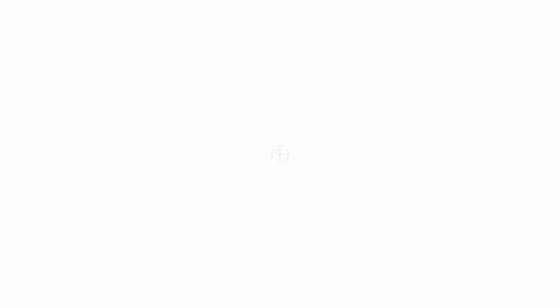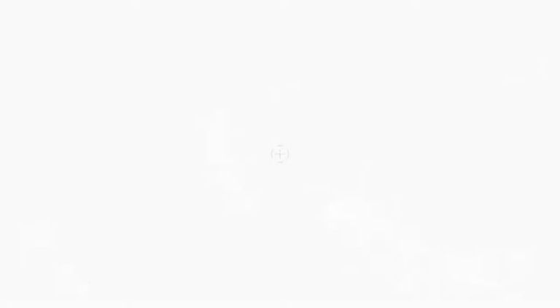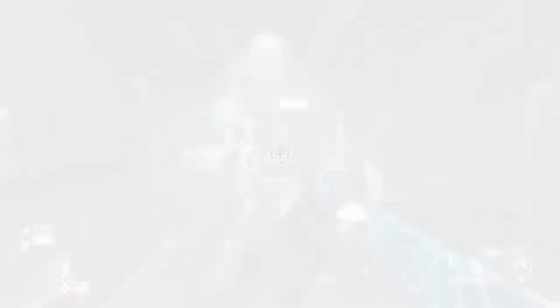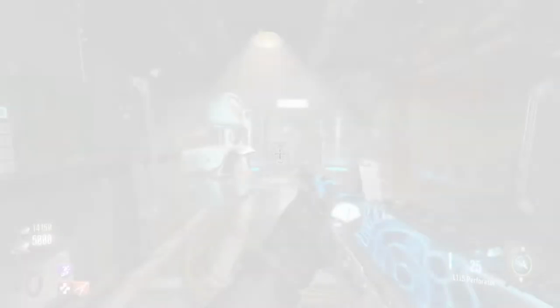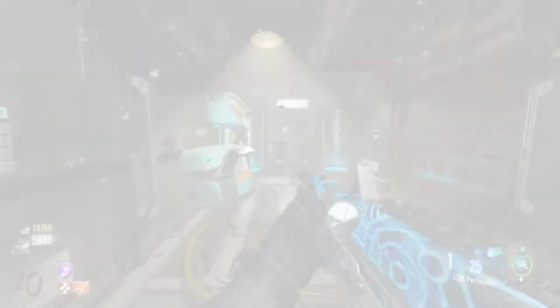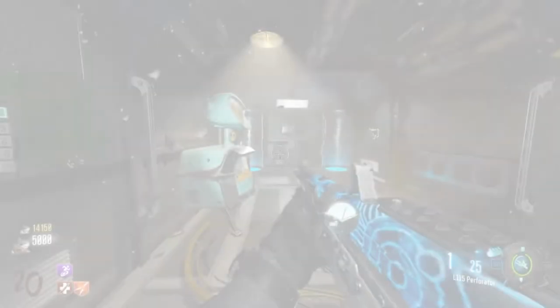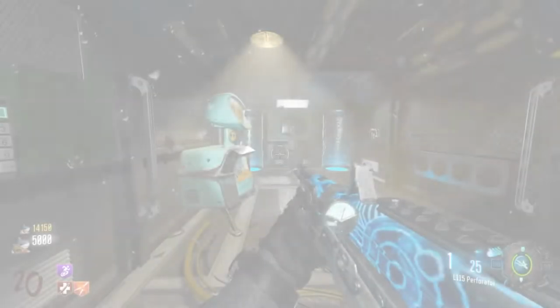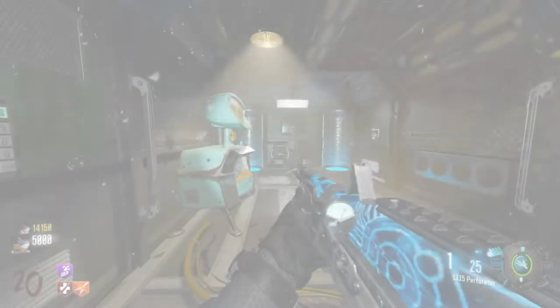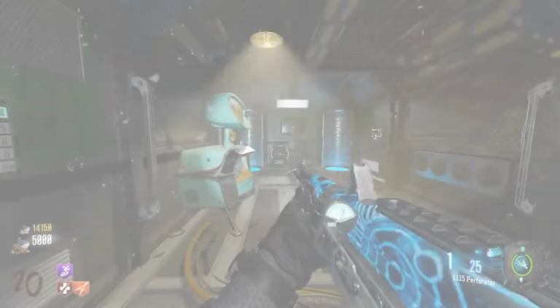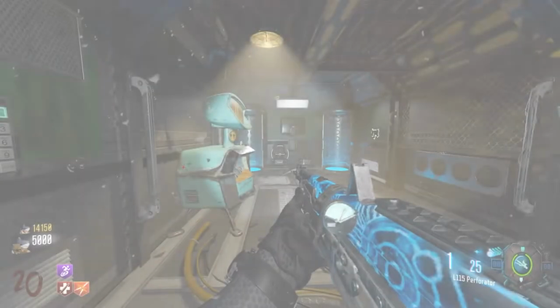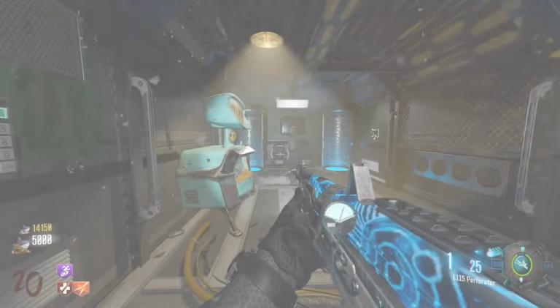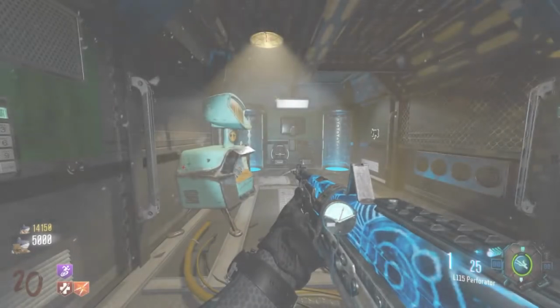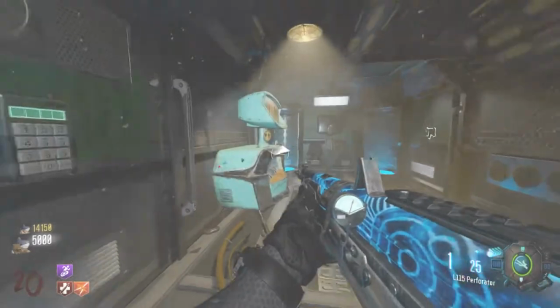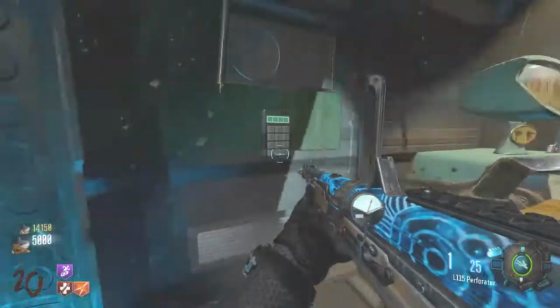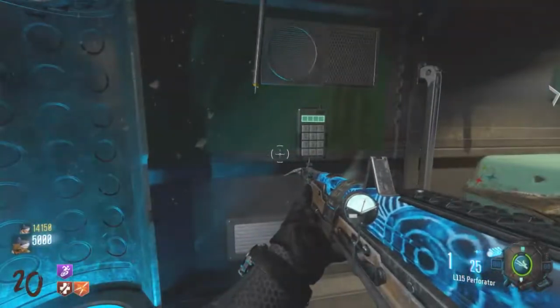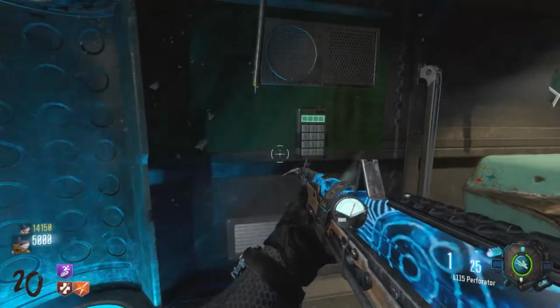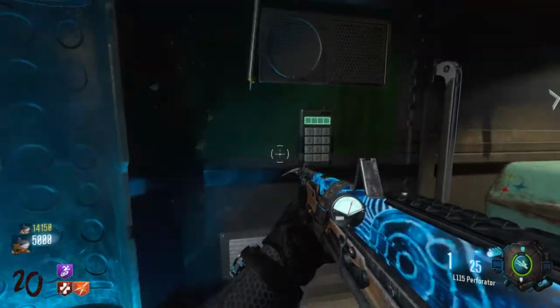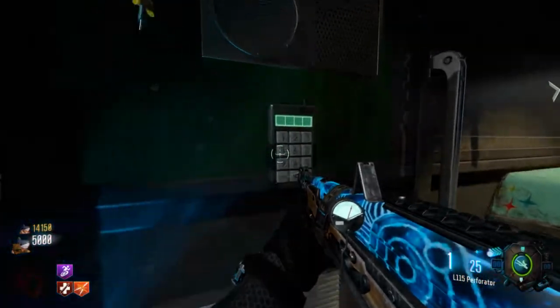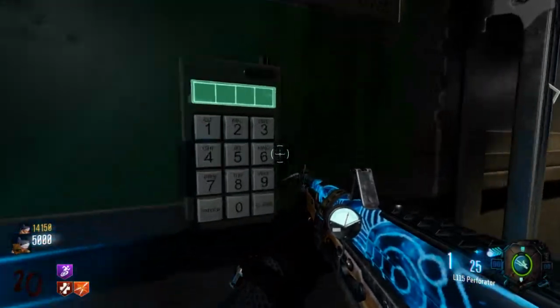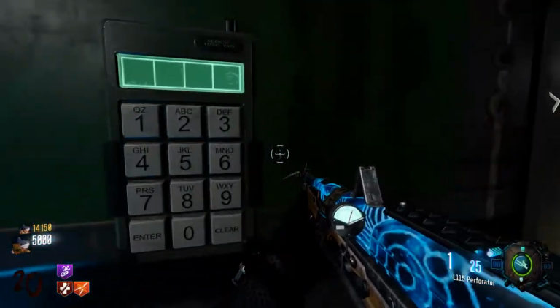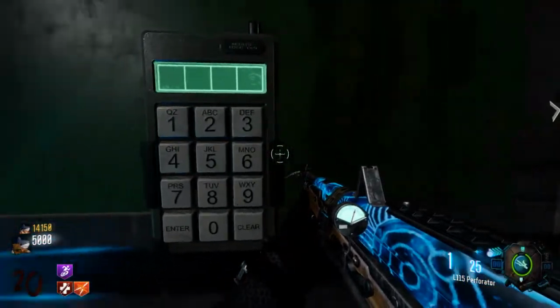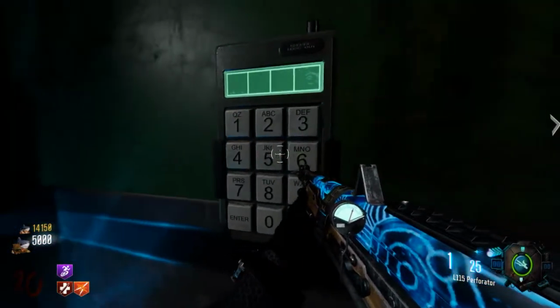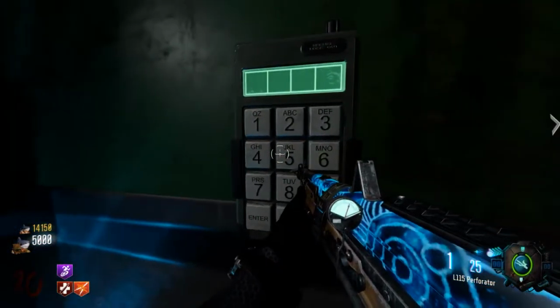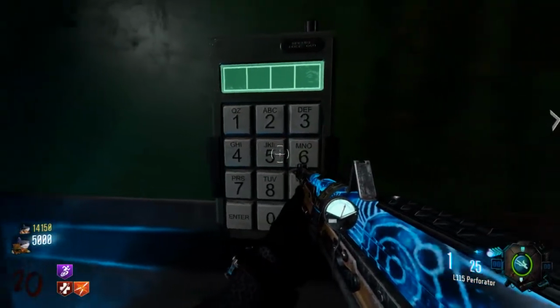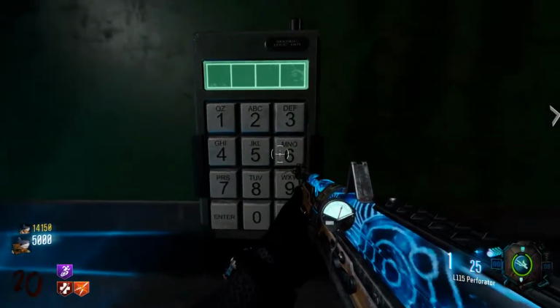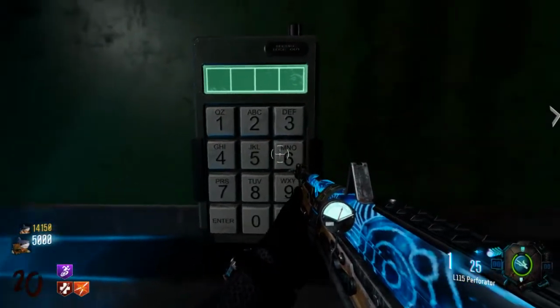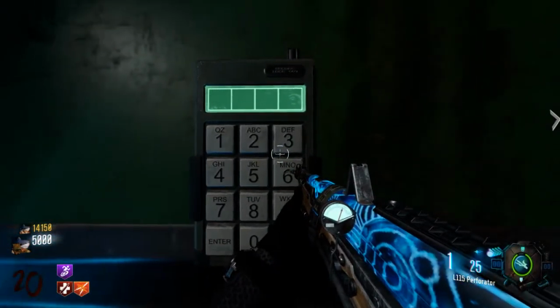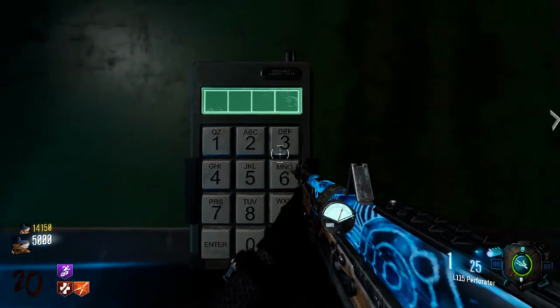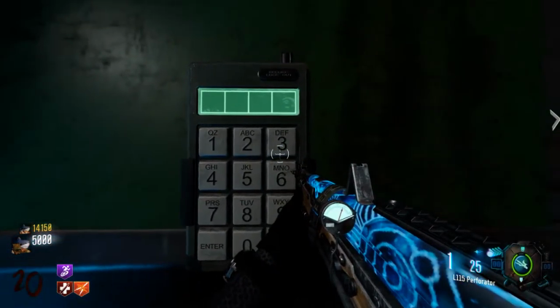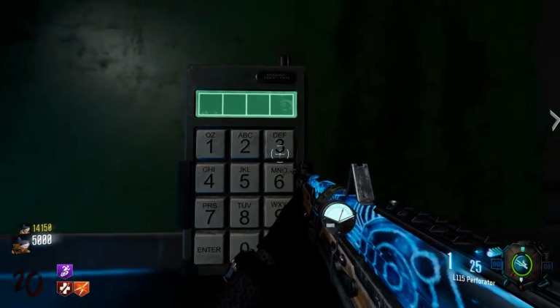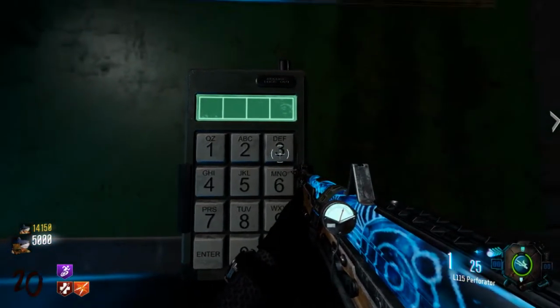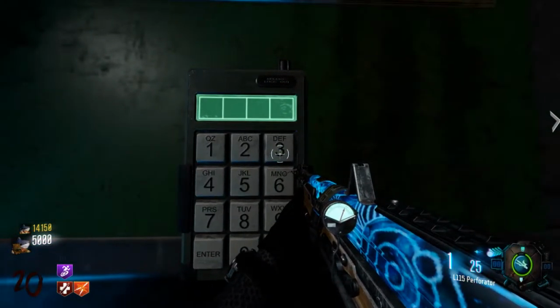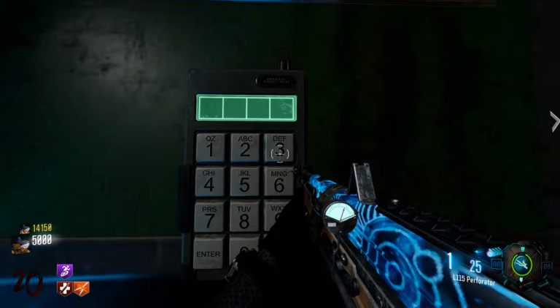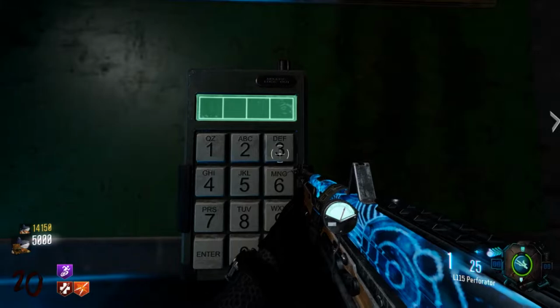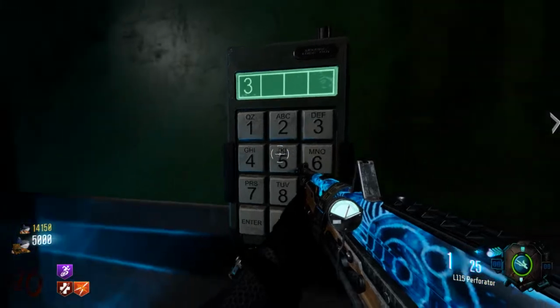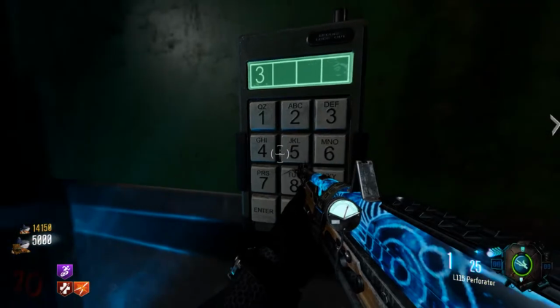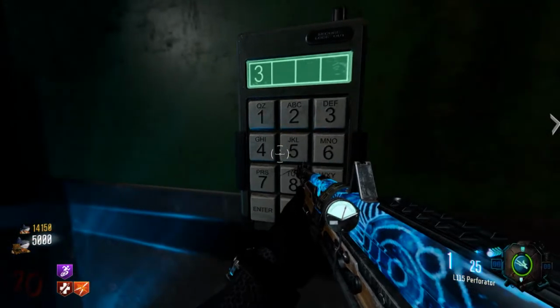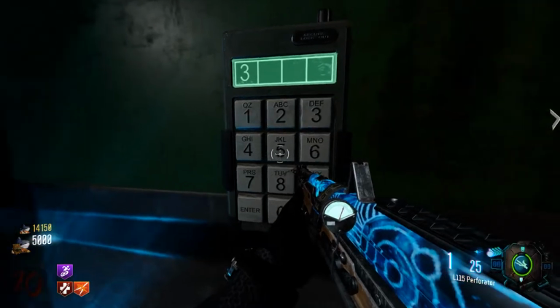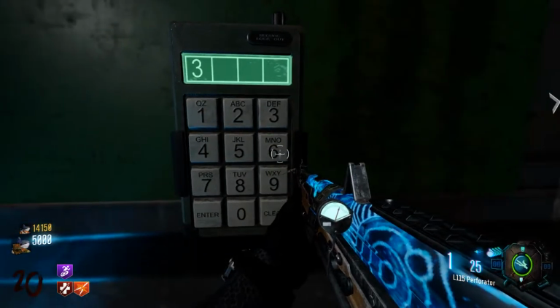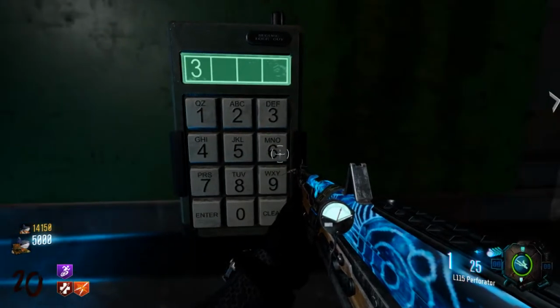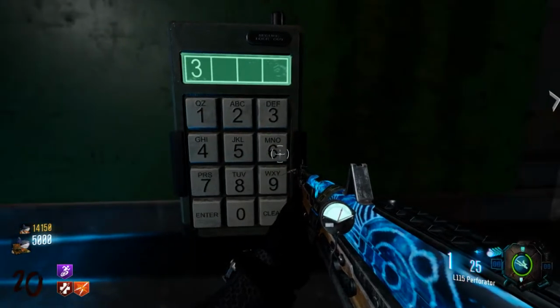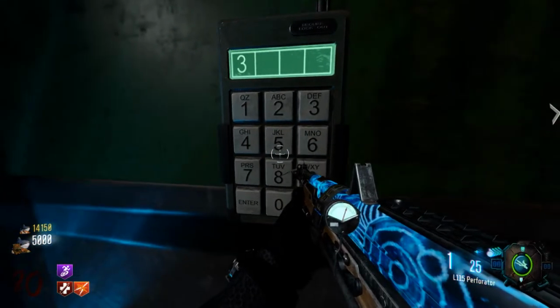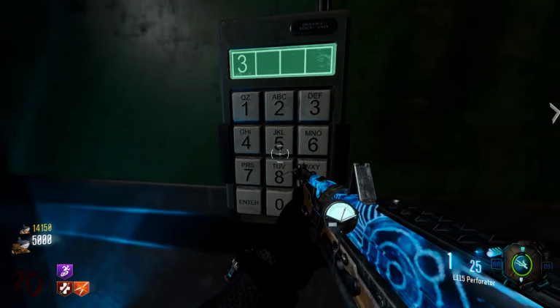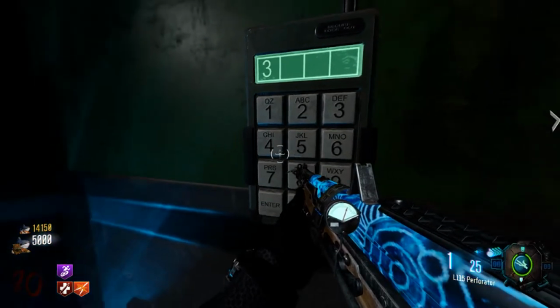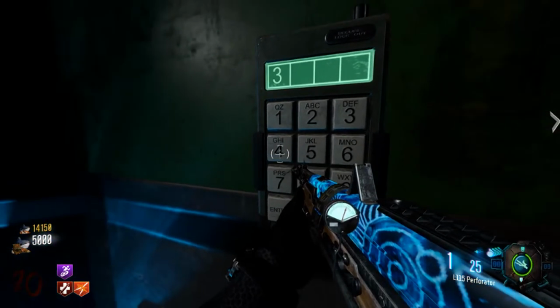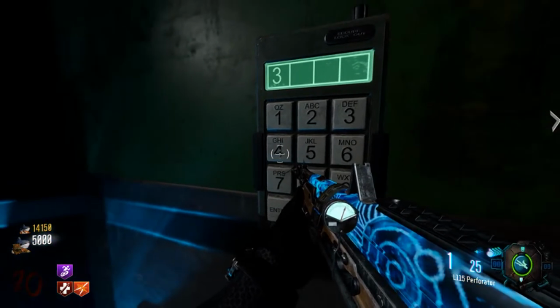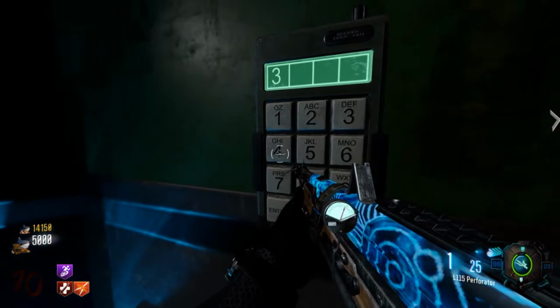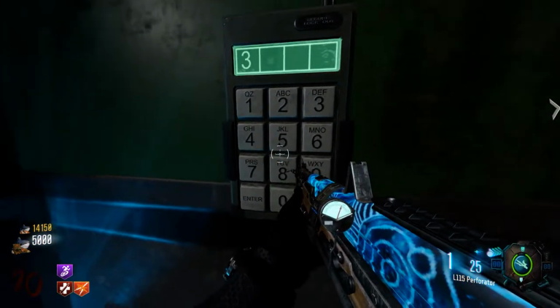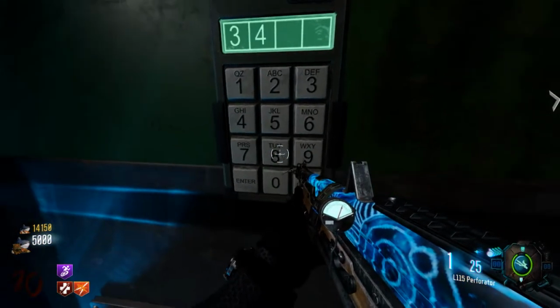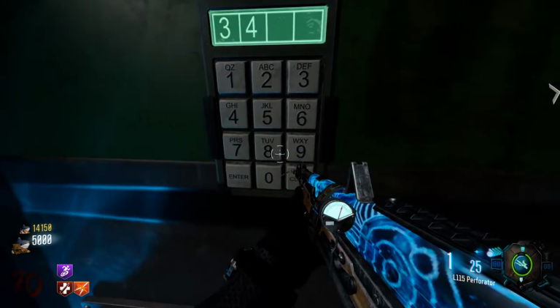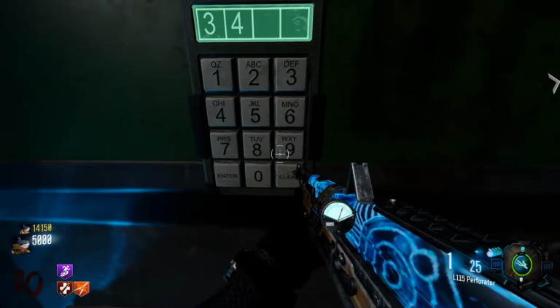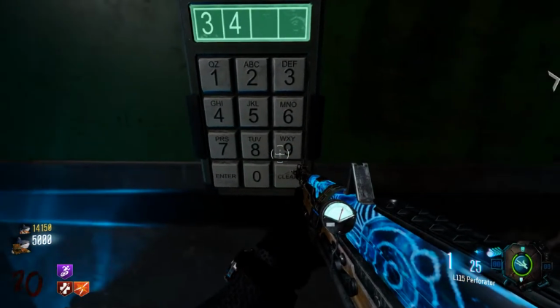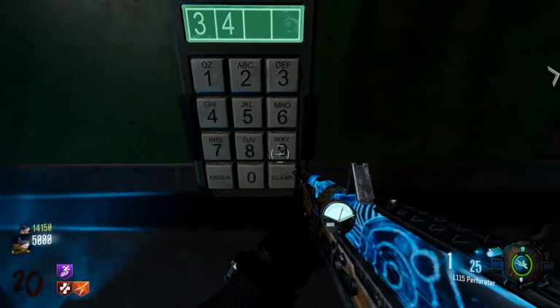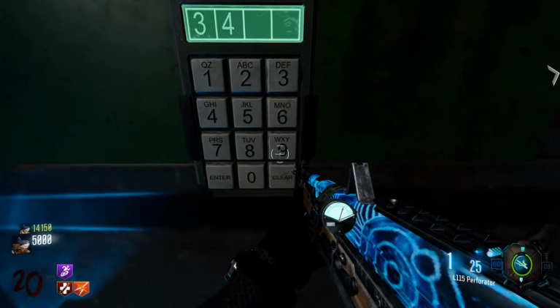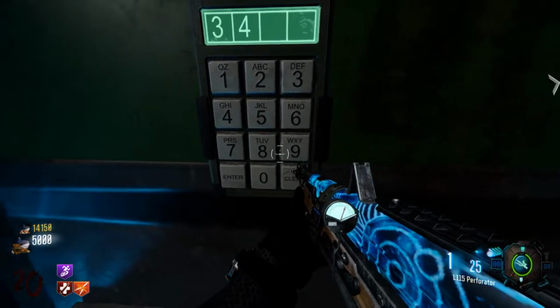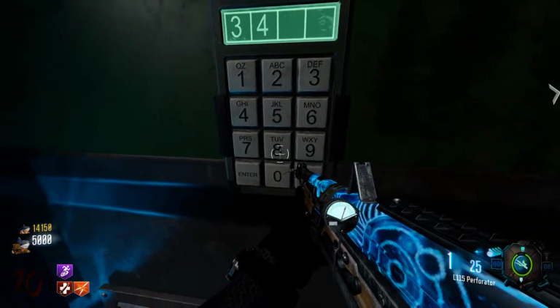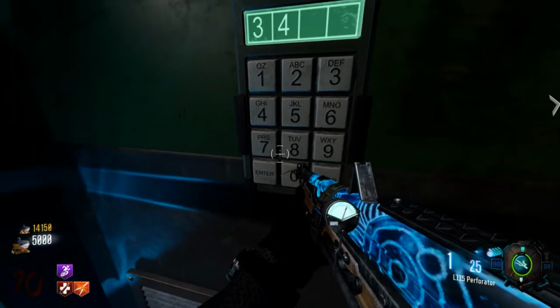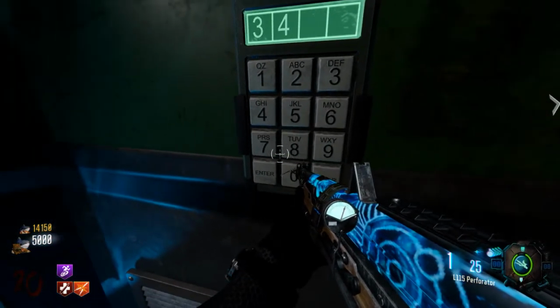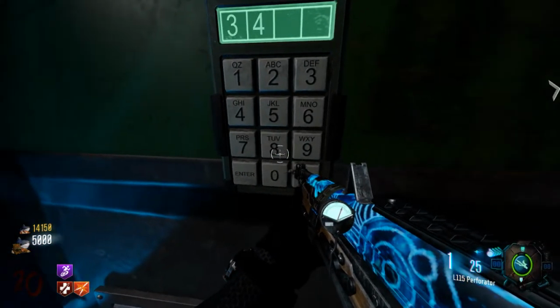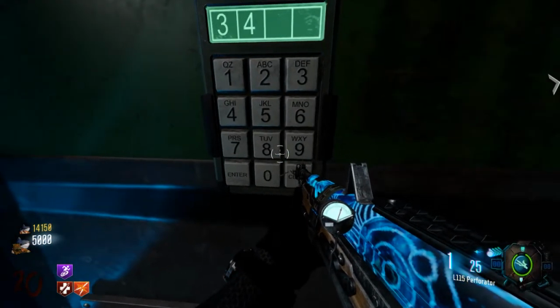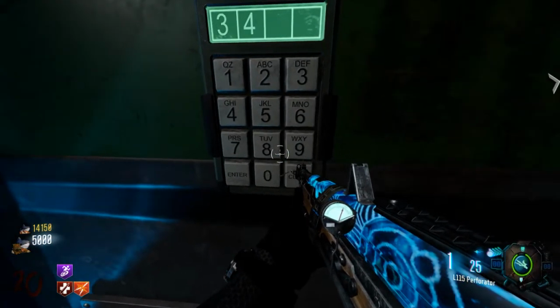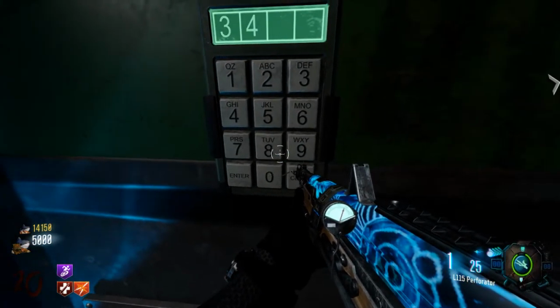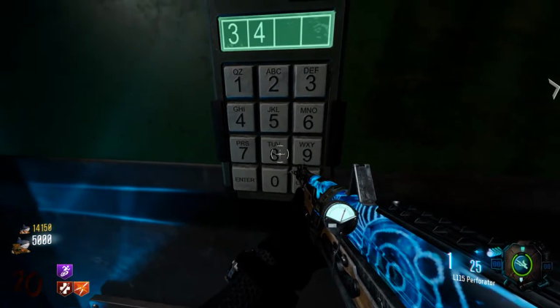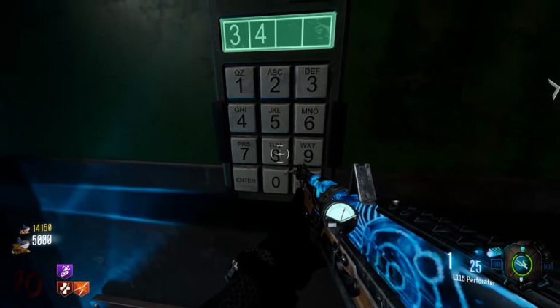I would recommend typing in the code 'dive' into the keypad in the submarine to spawn one of them in, but you can only do this once — you cannot do it before the boss fight.